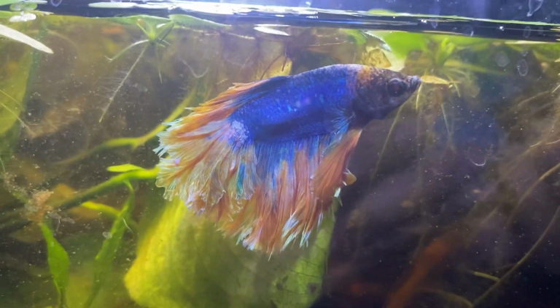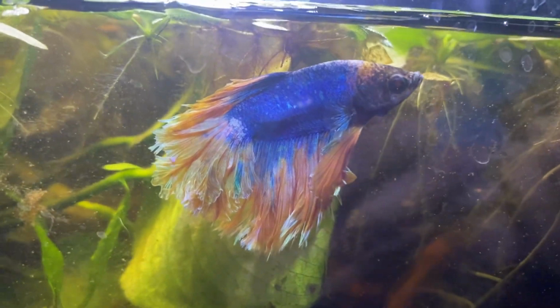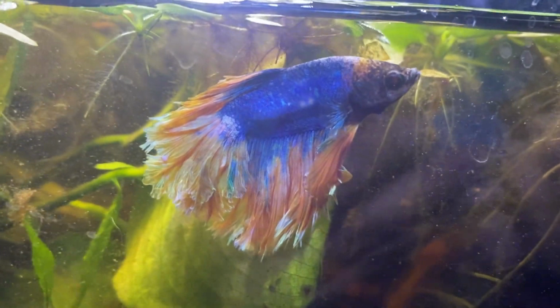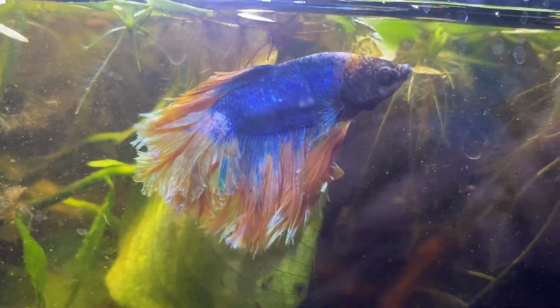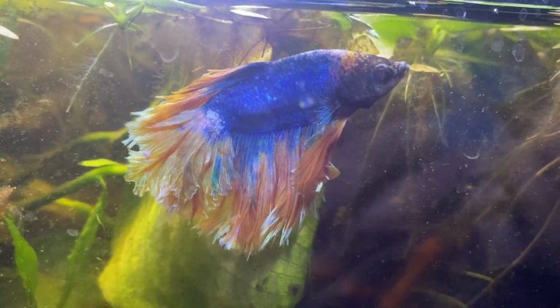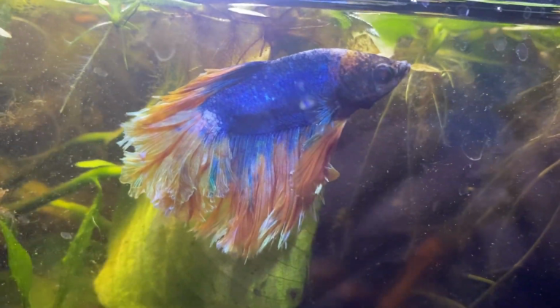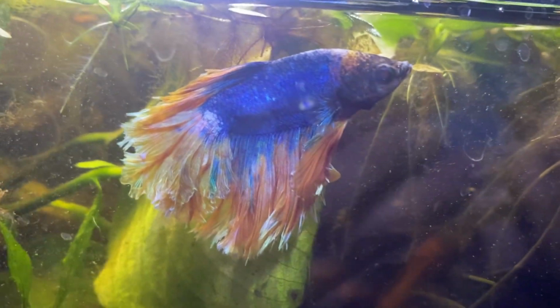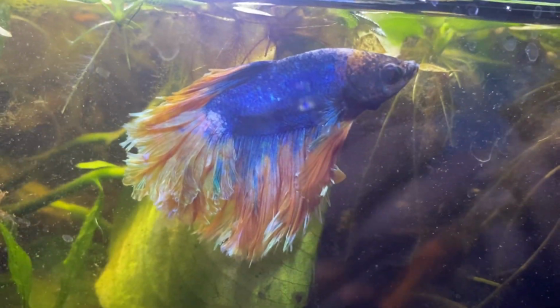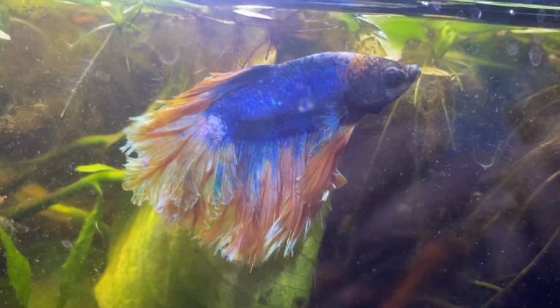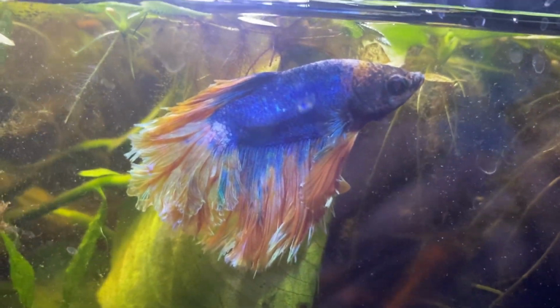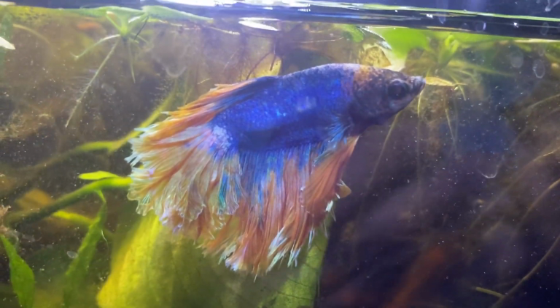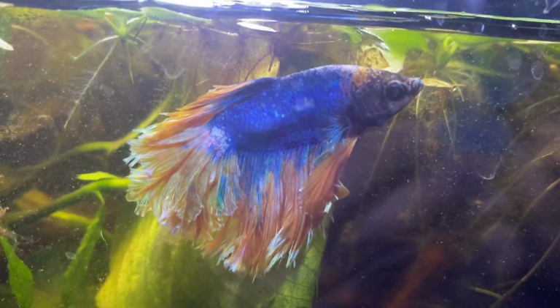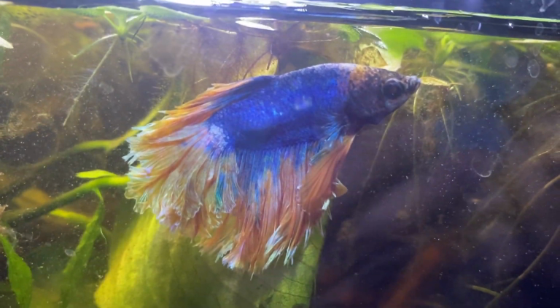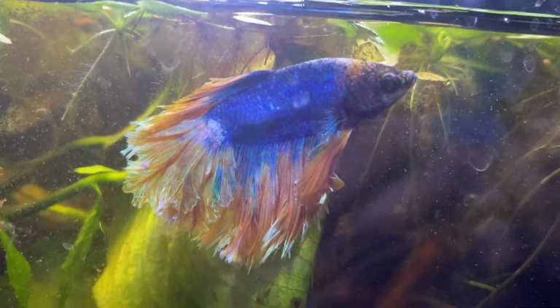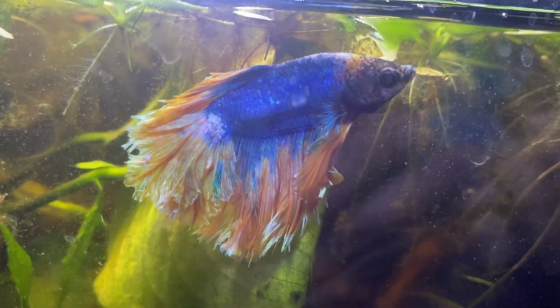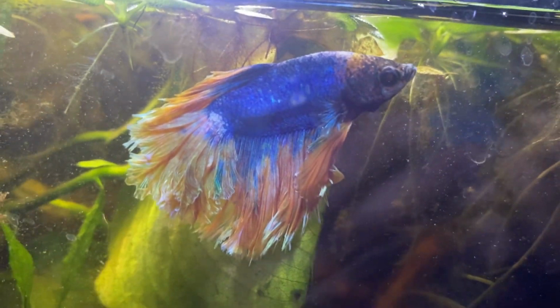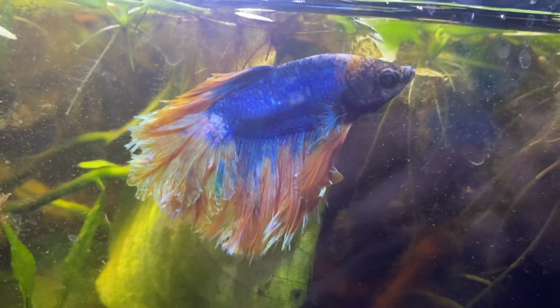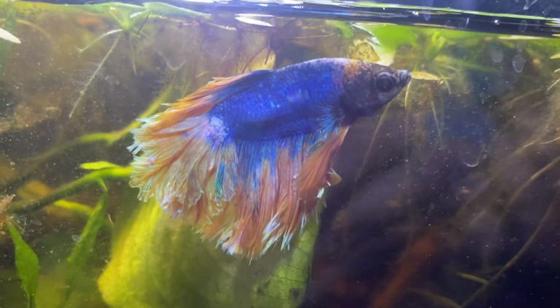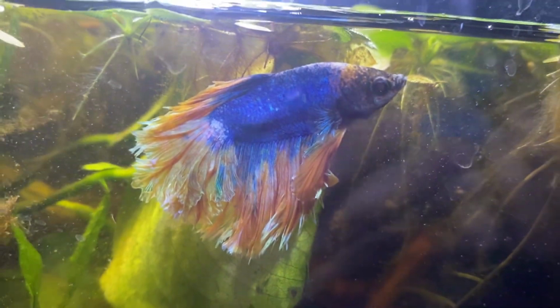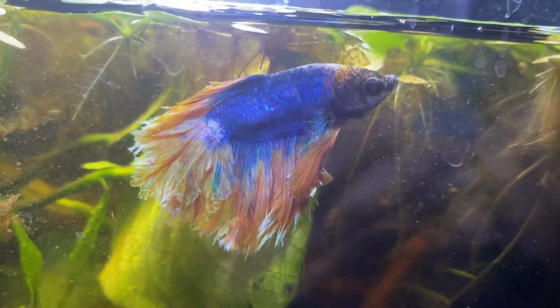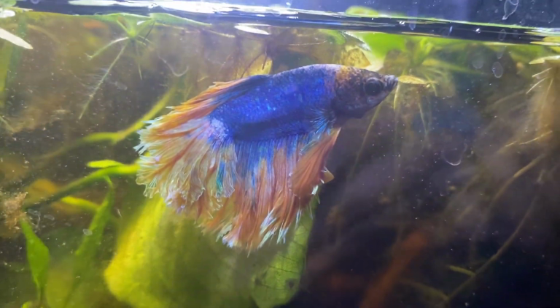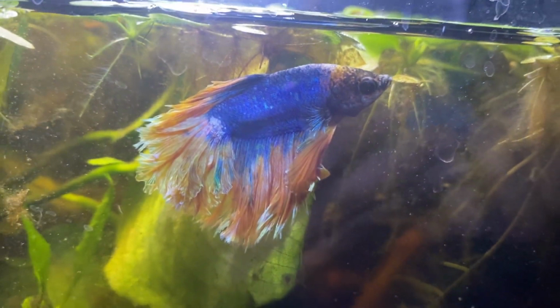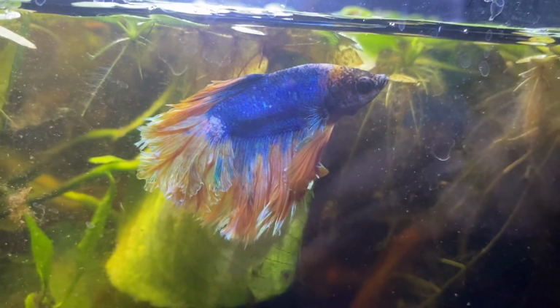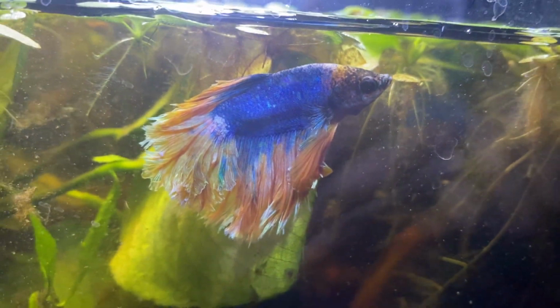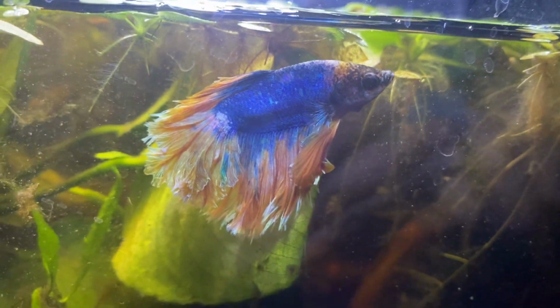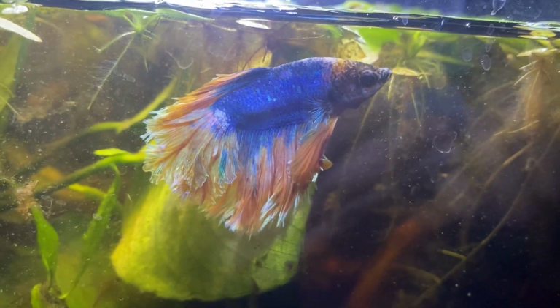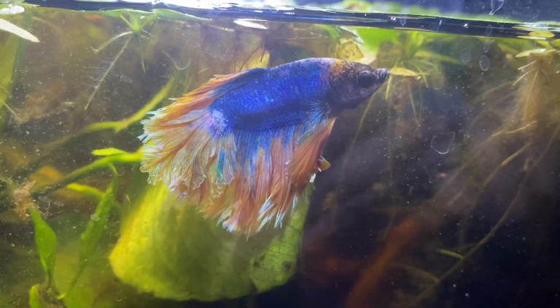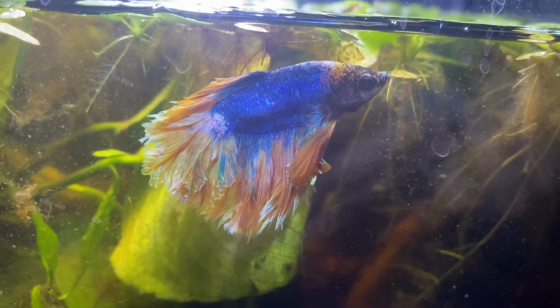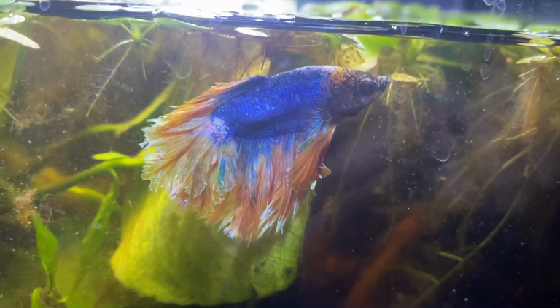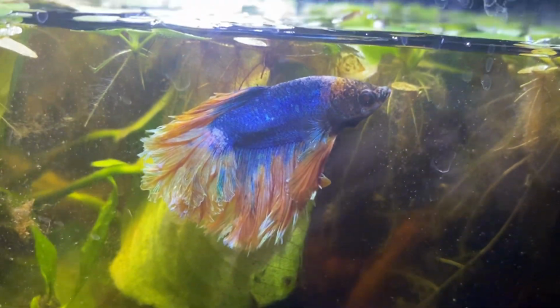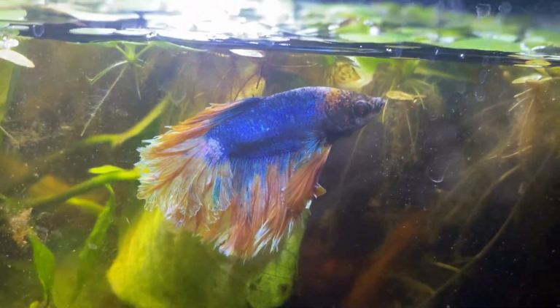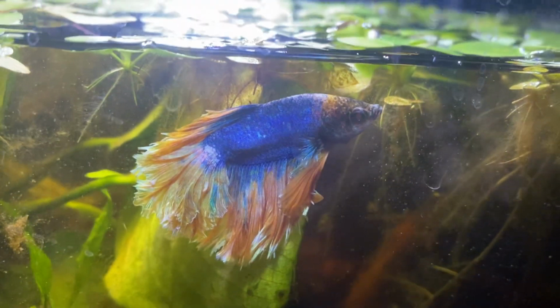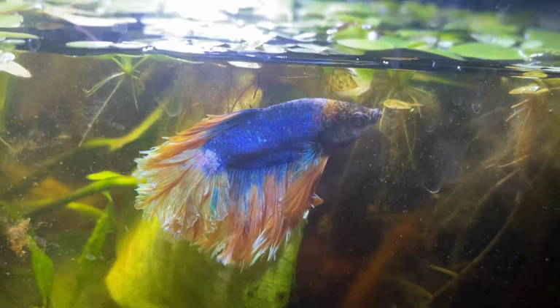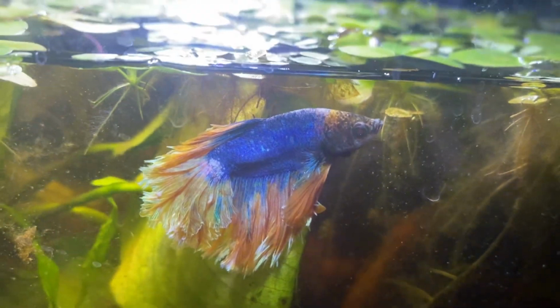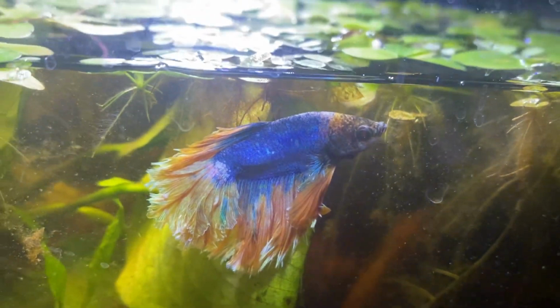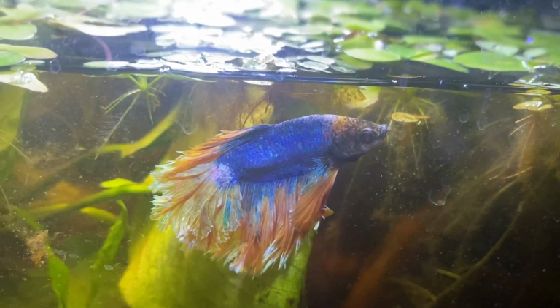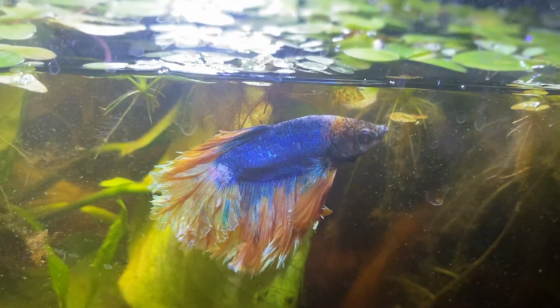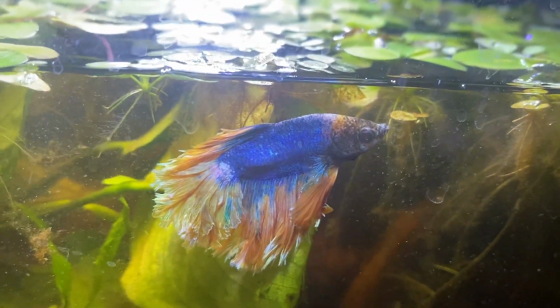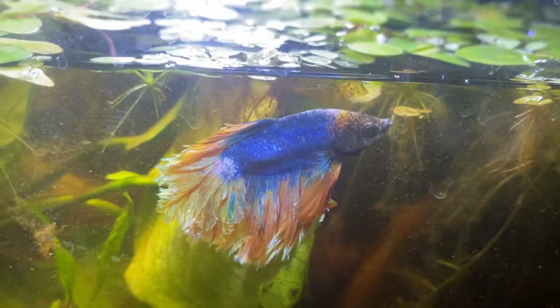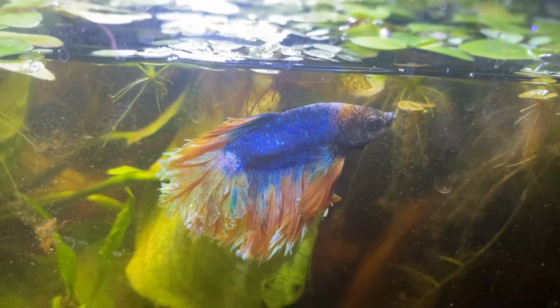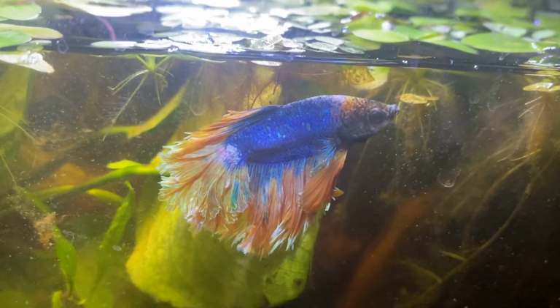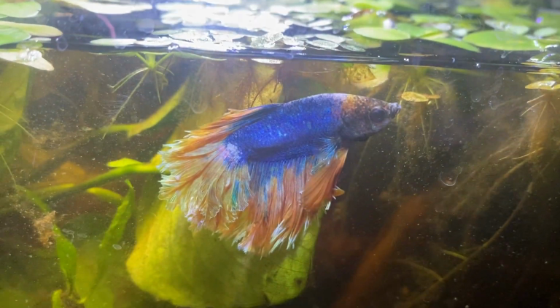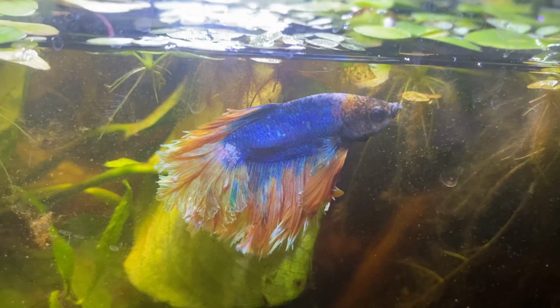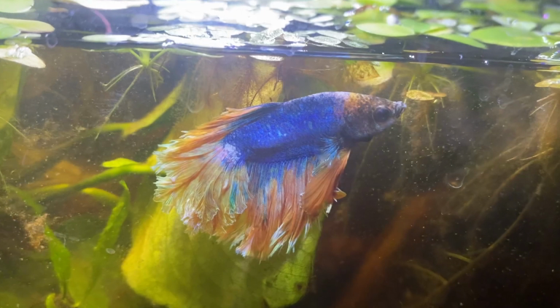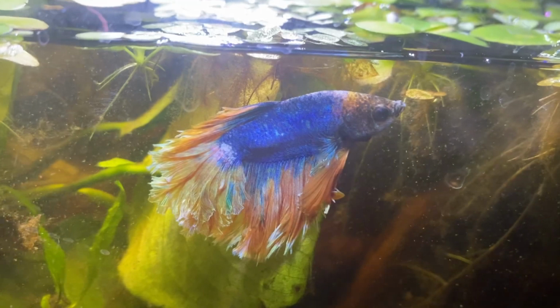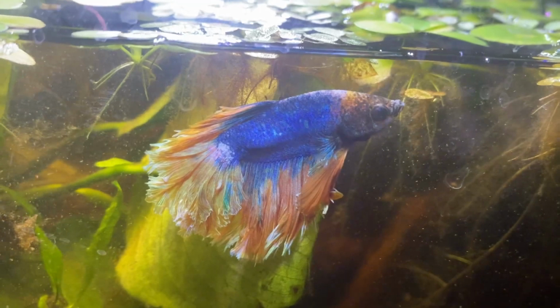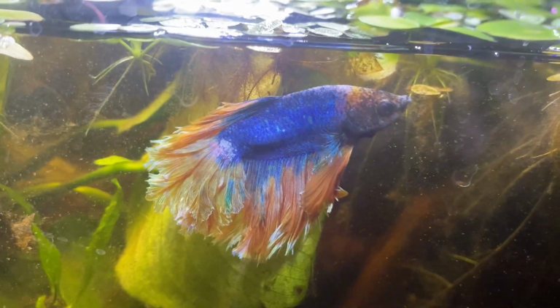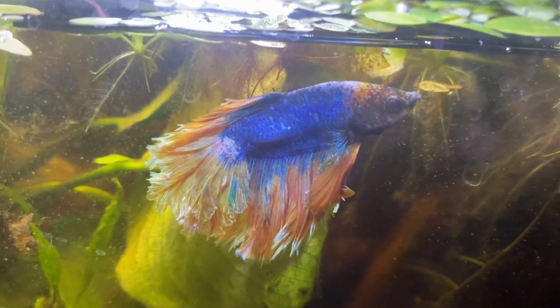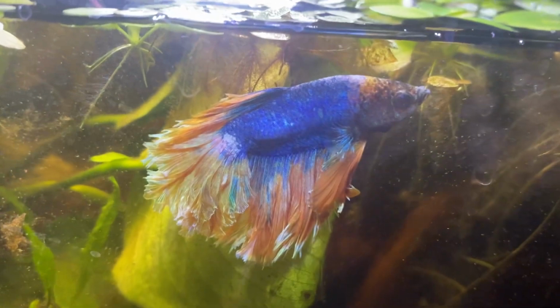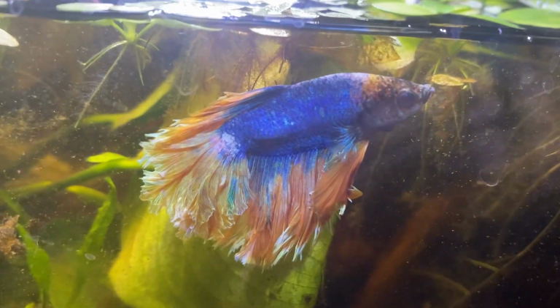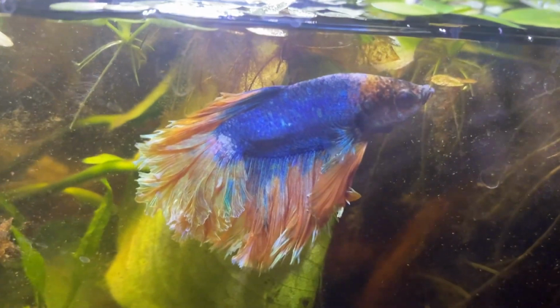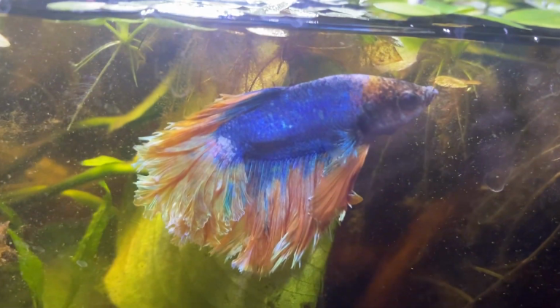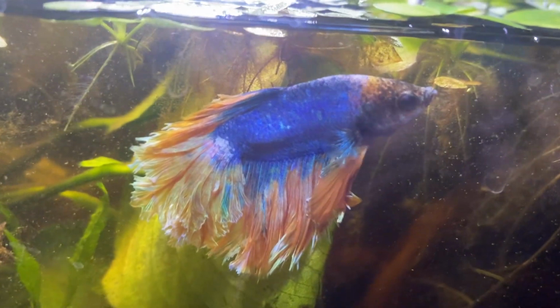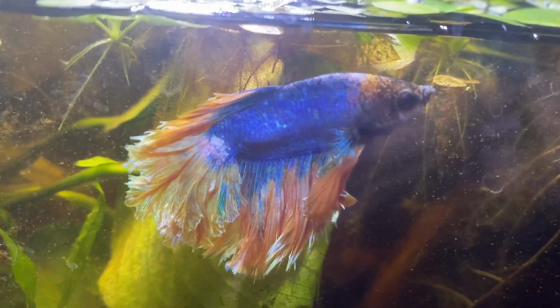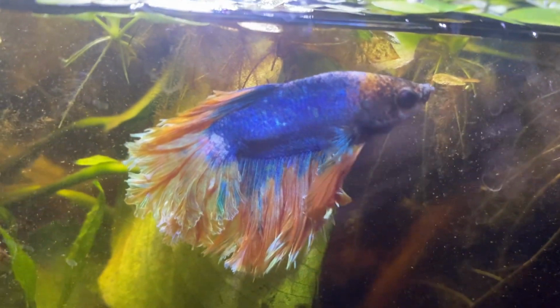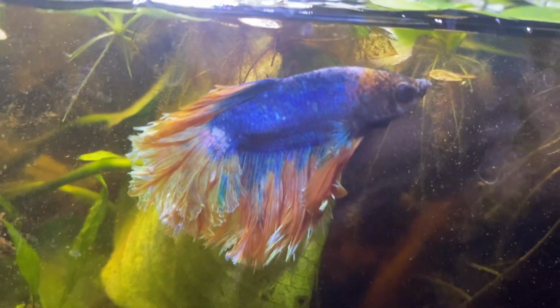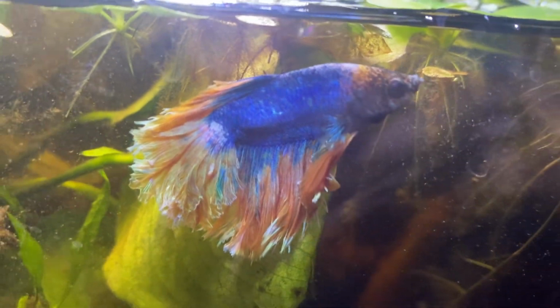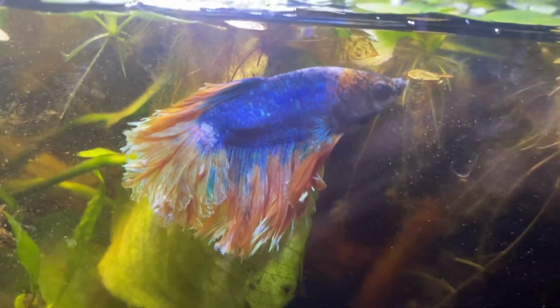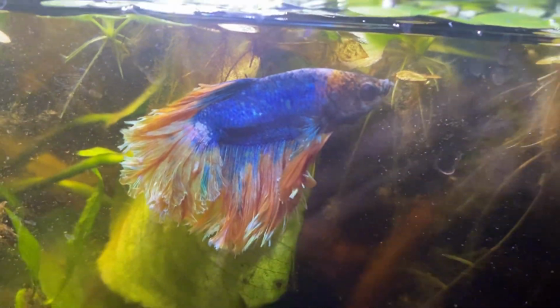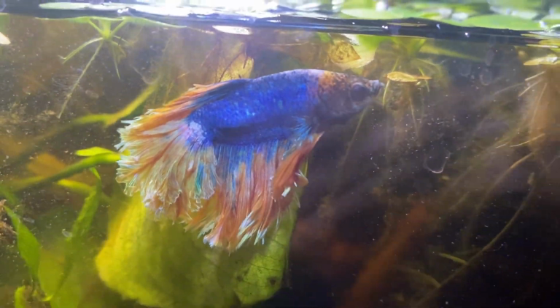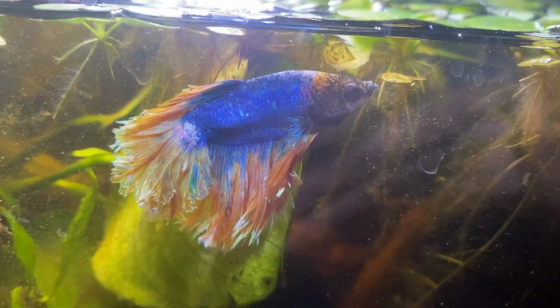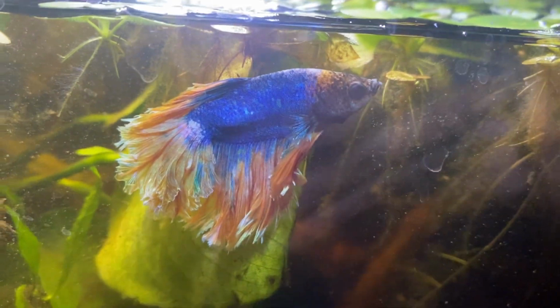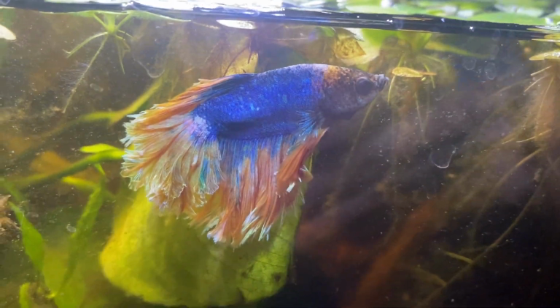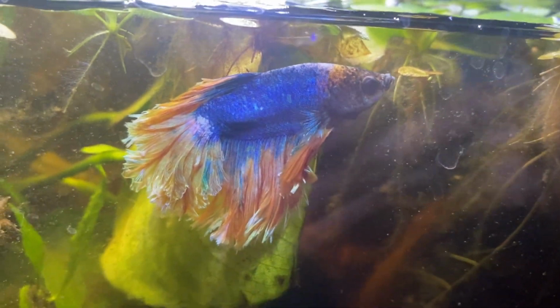This is my betta fish, feather tail, yellow mustard. Look how gorgeous he is.